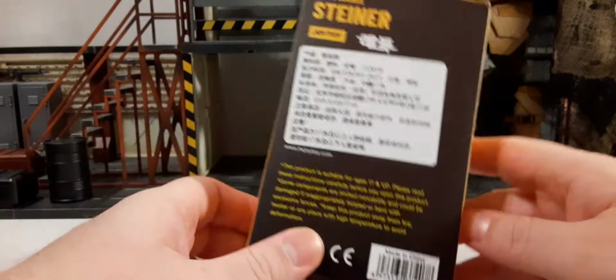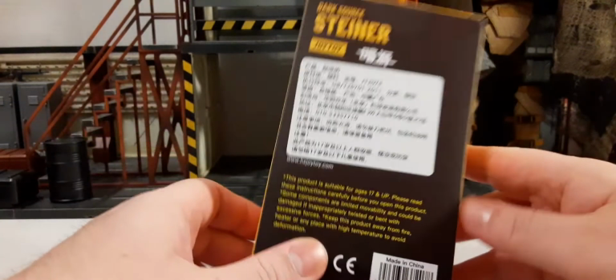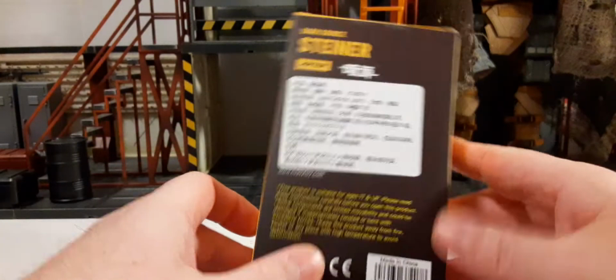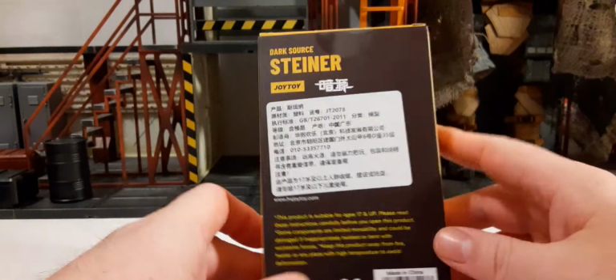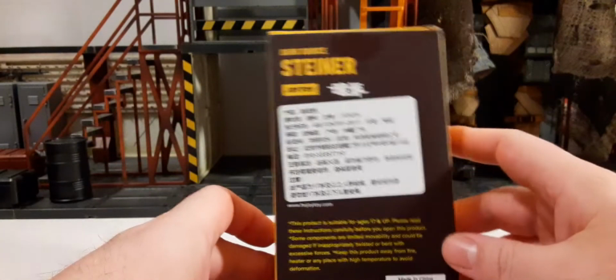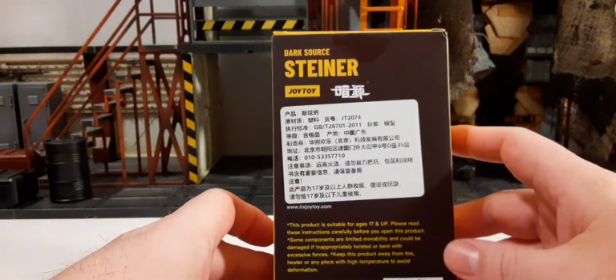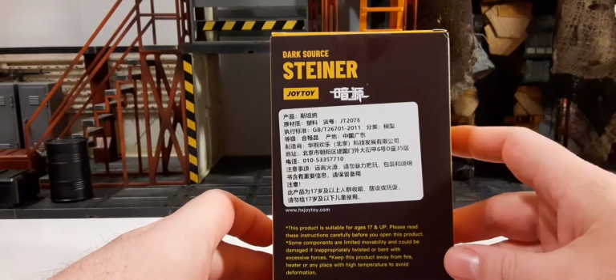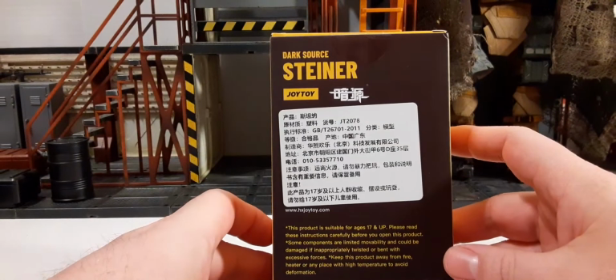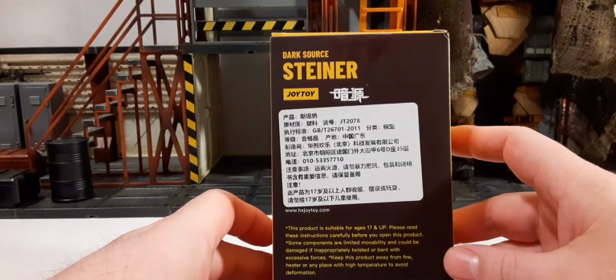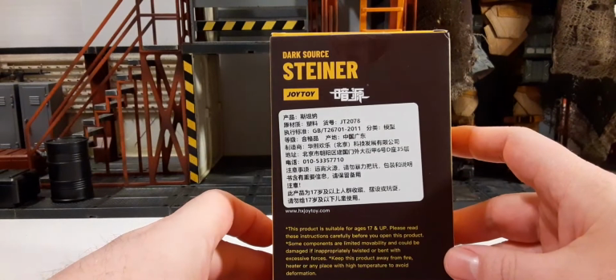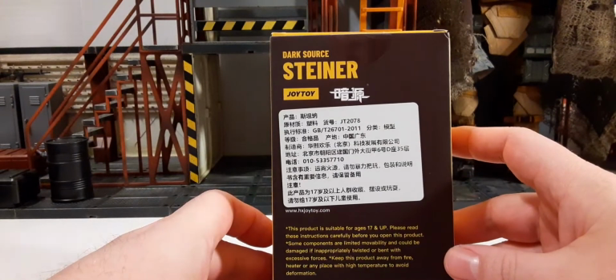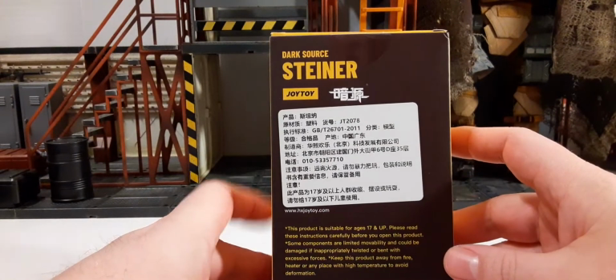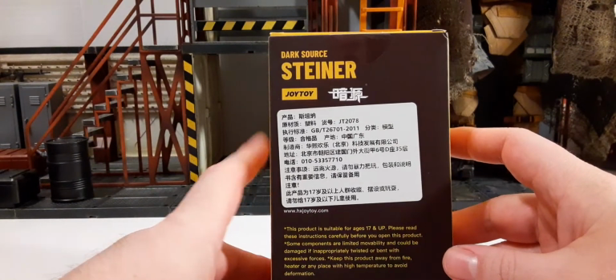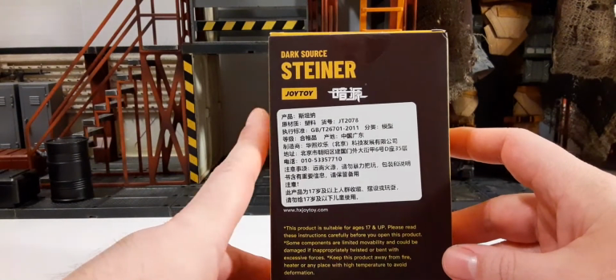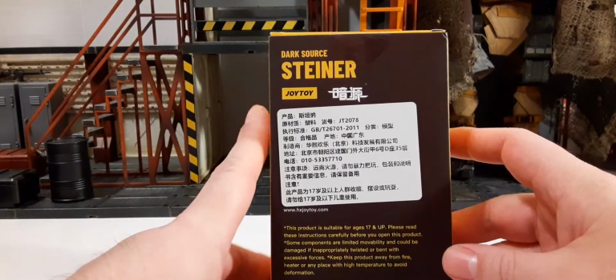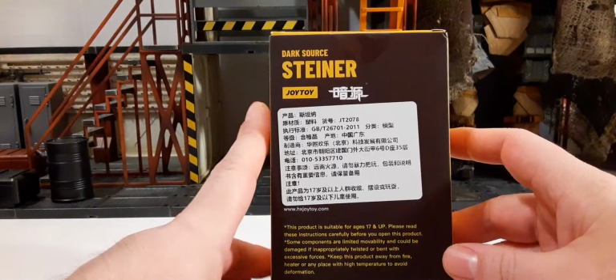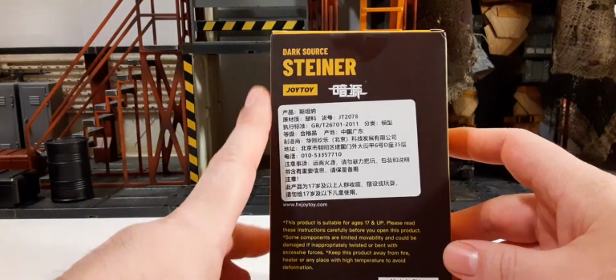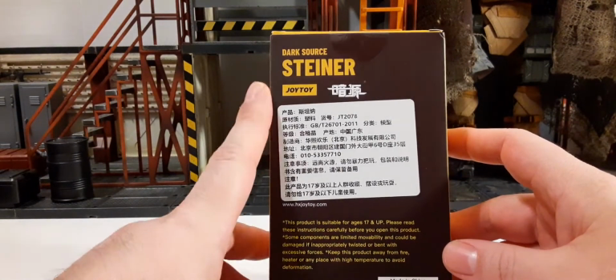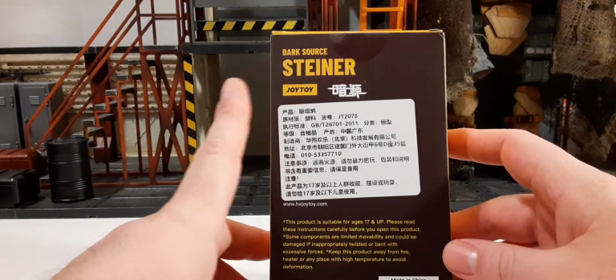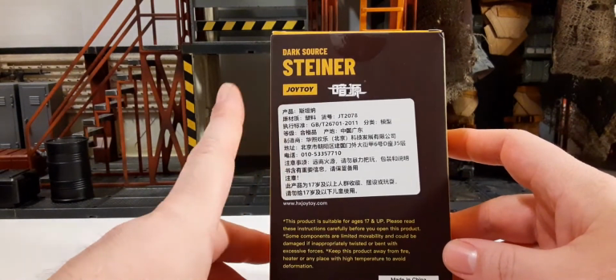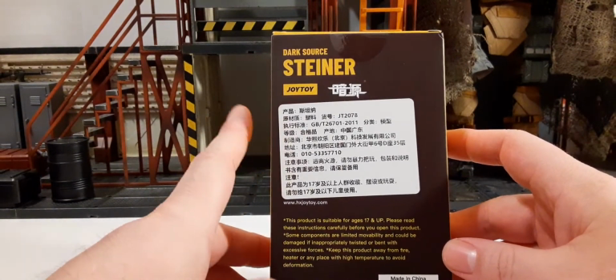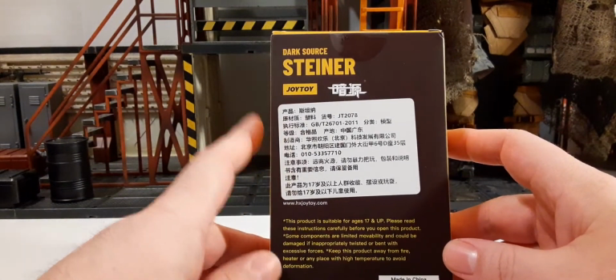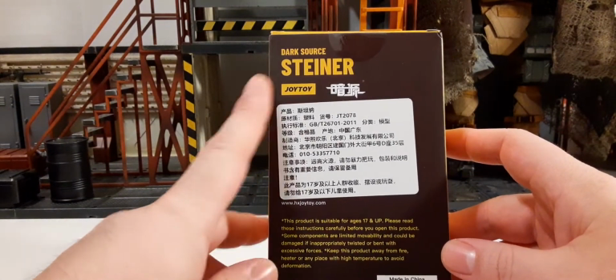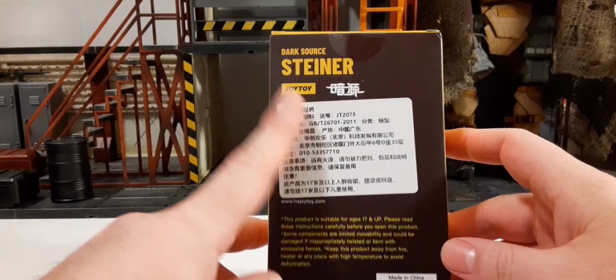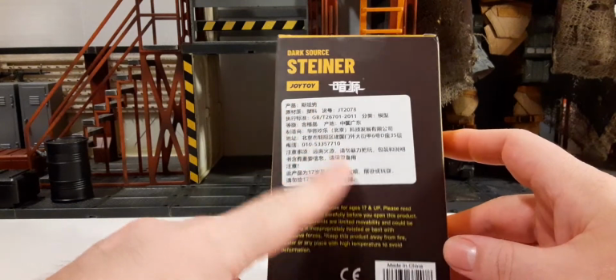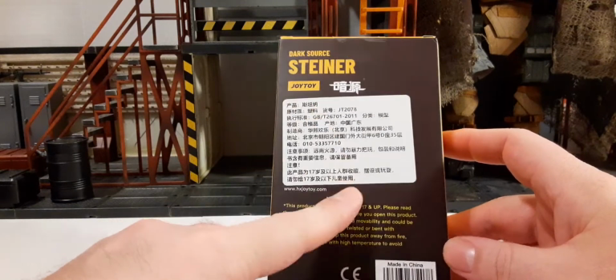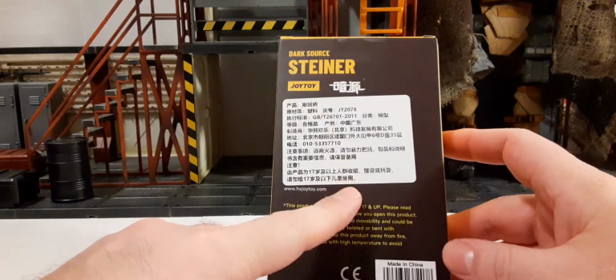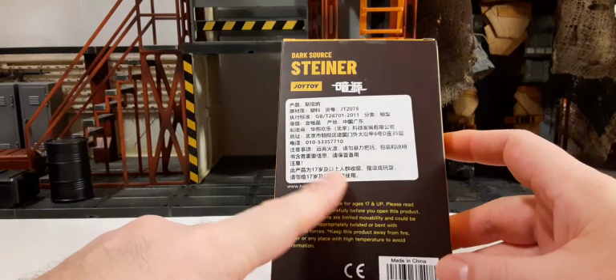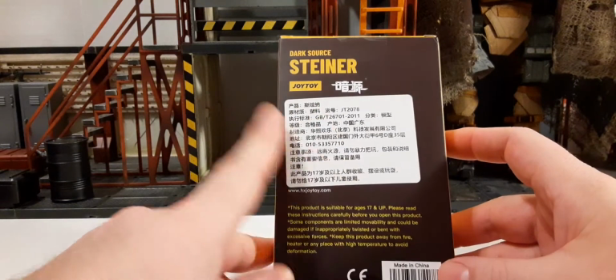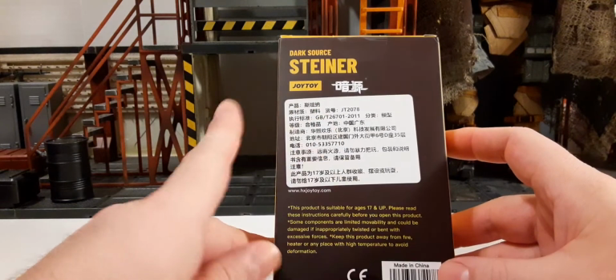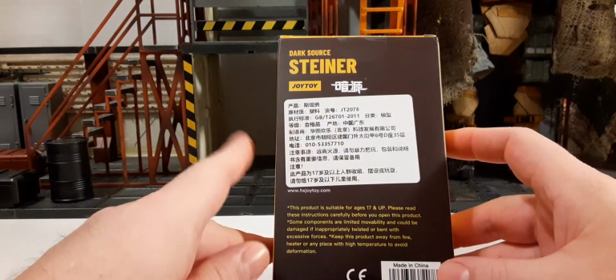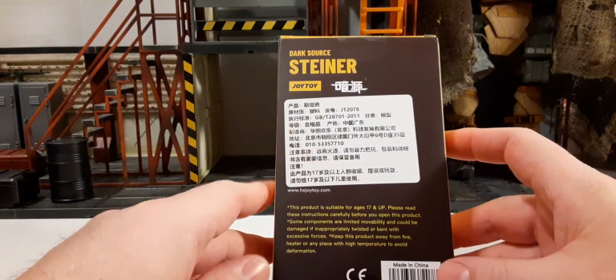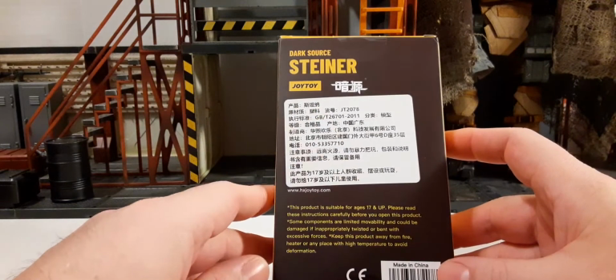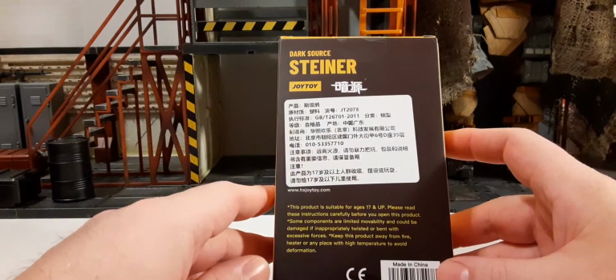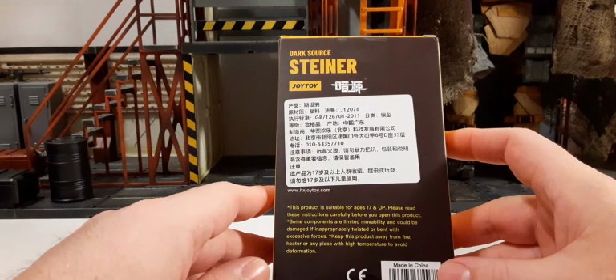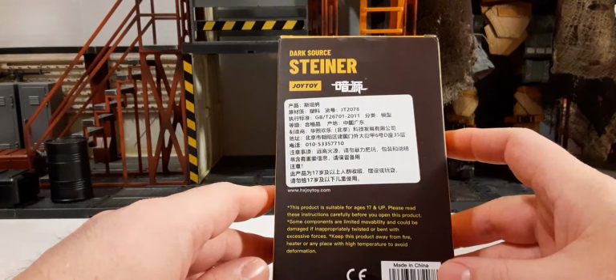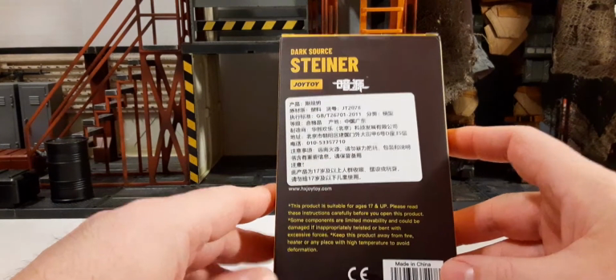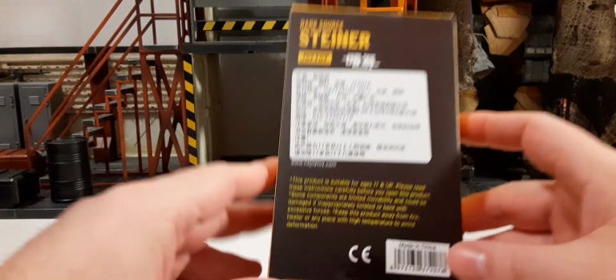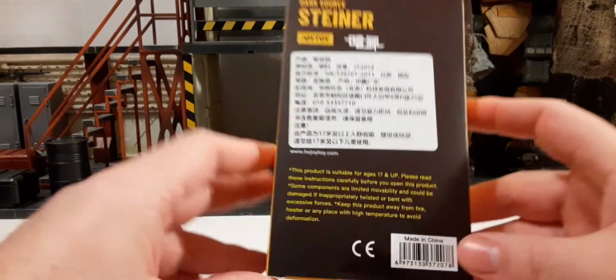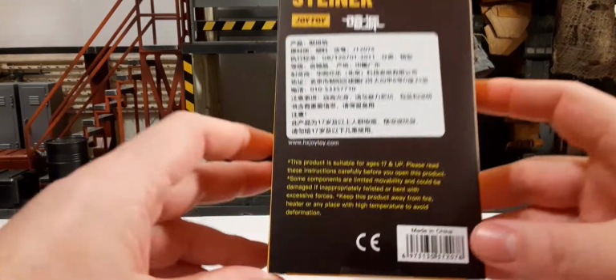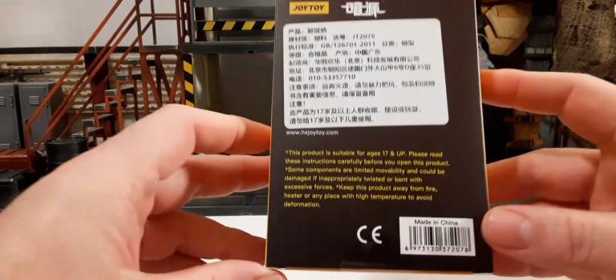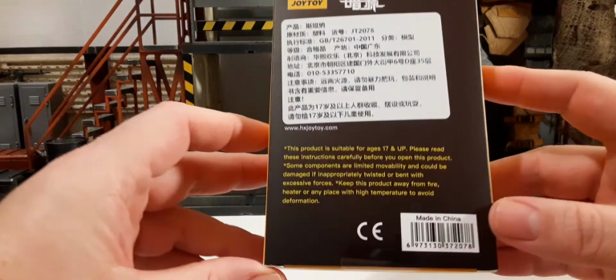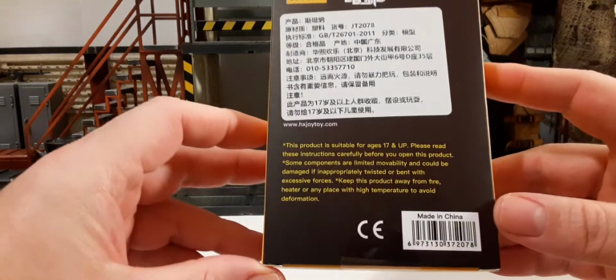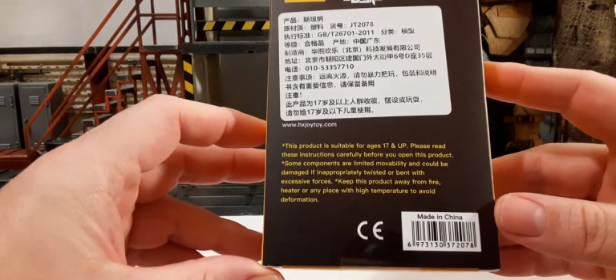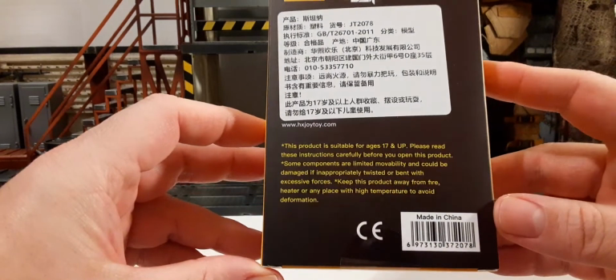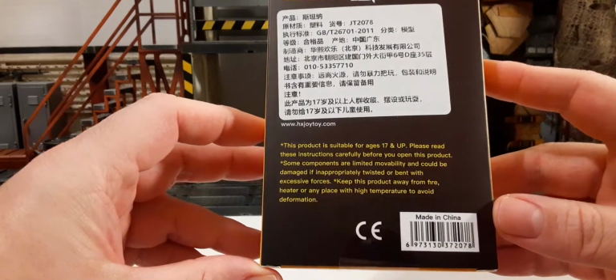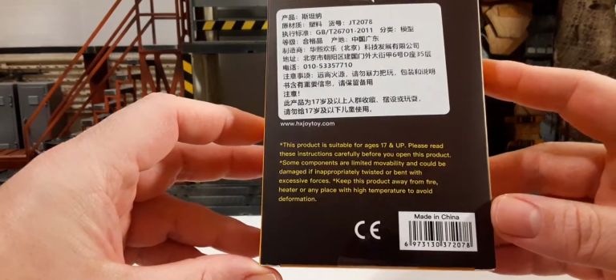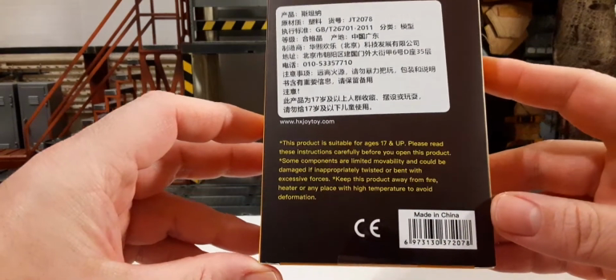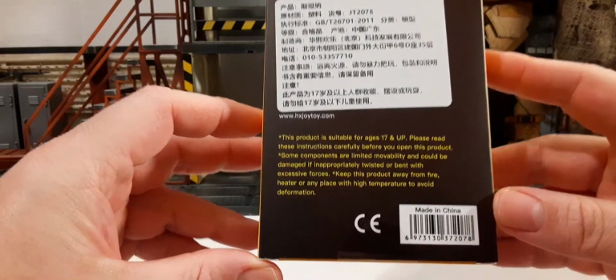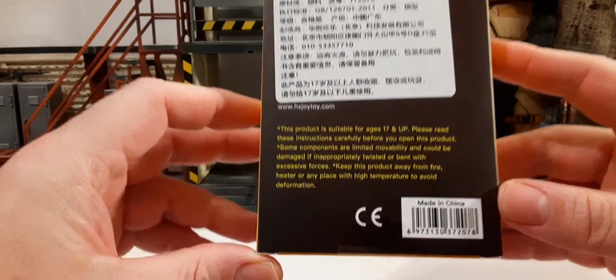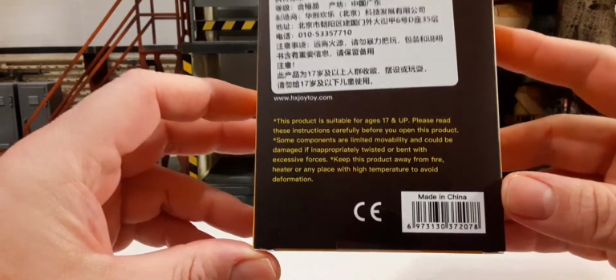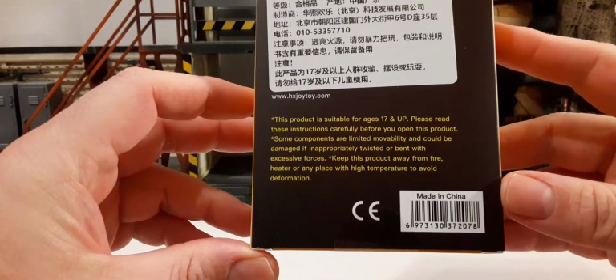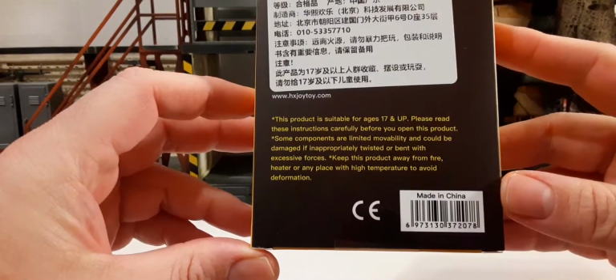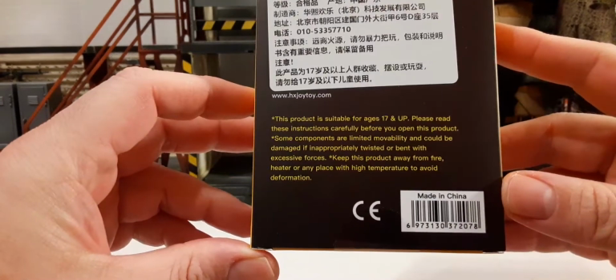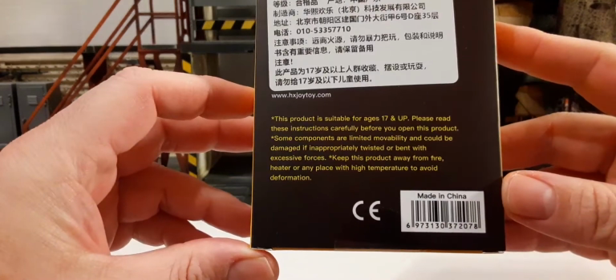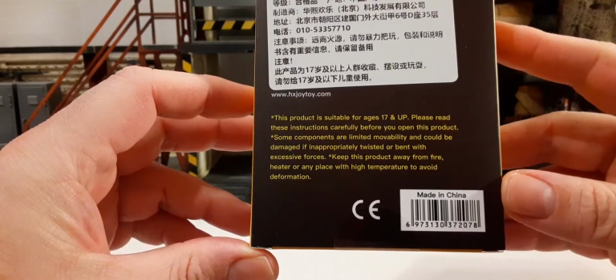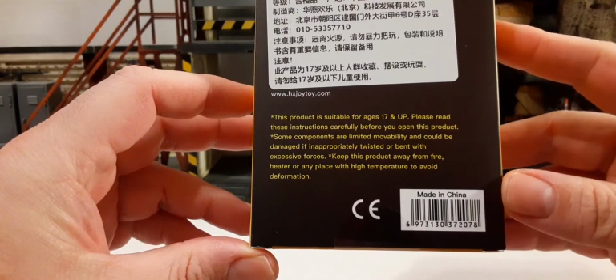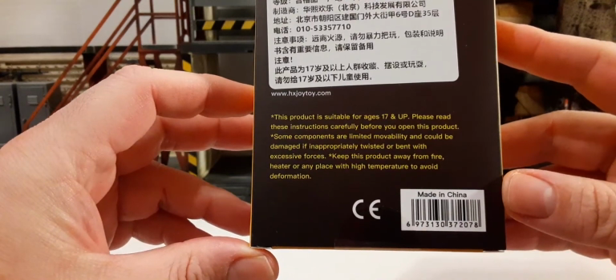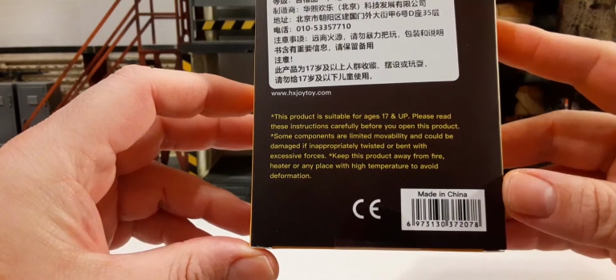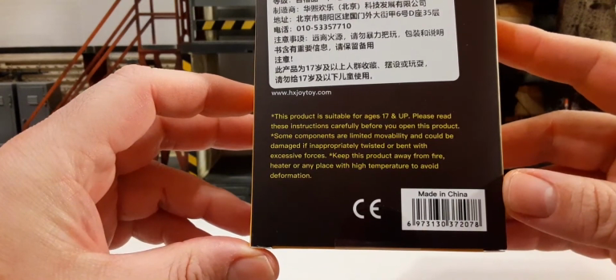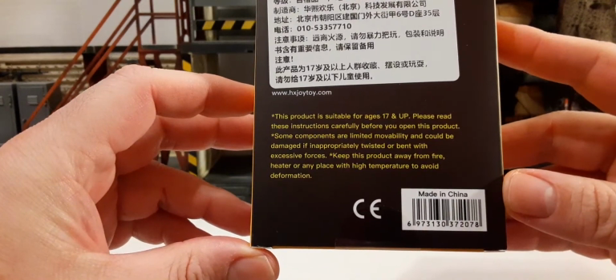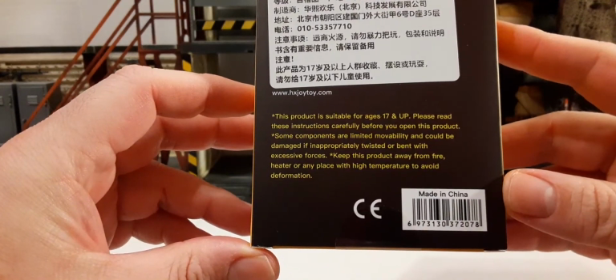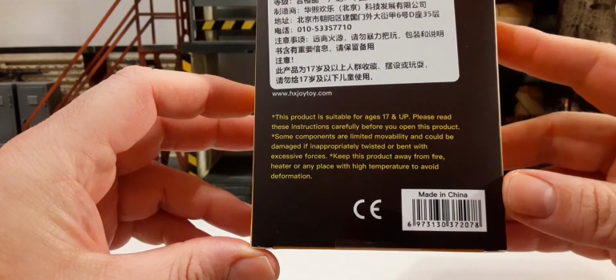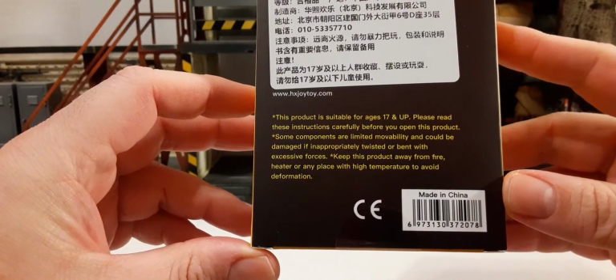On the back we have the product's name, Joy Toy, some kind of Chinese sticker, a product statement, and a UPC.